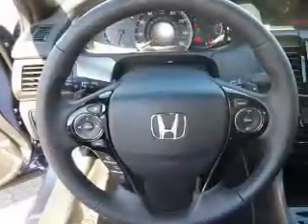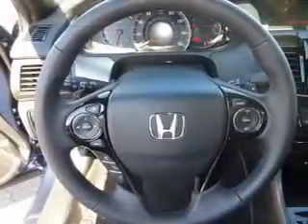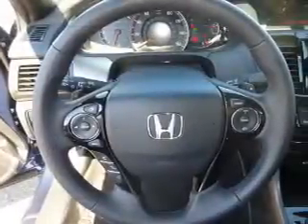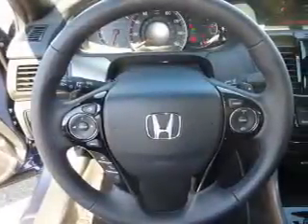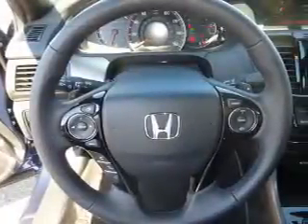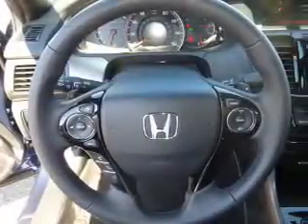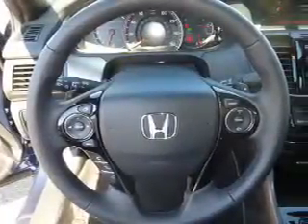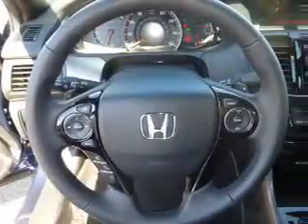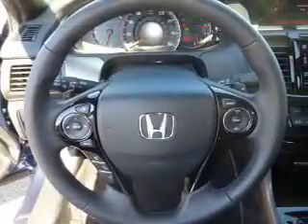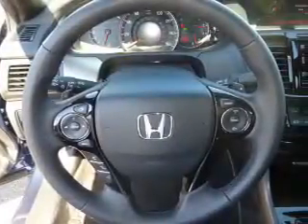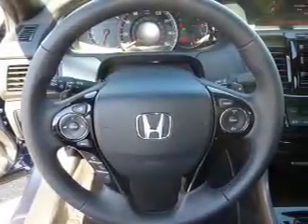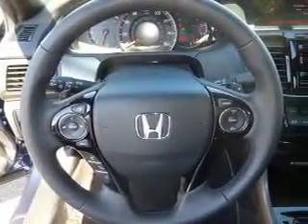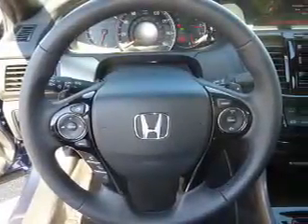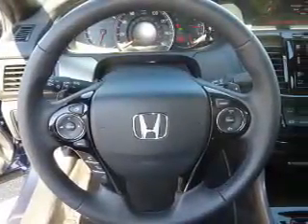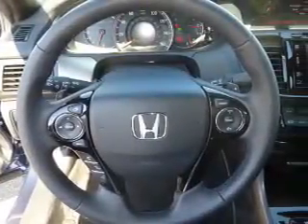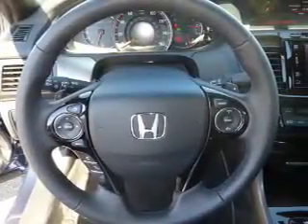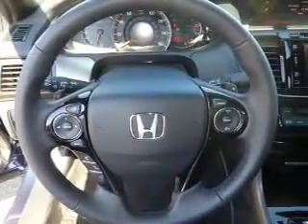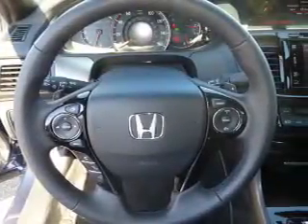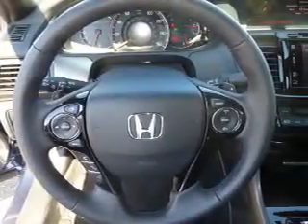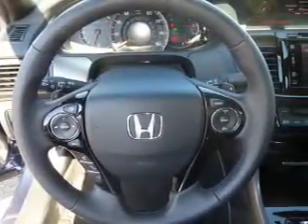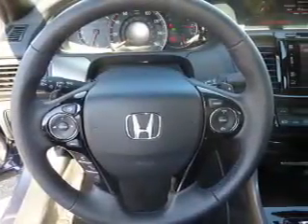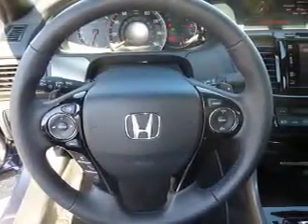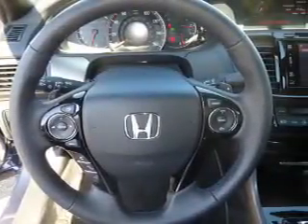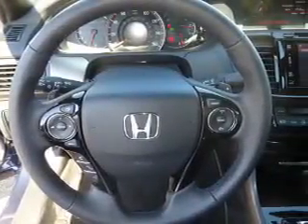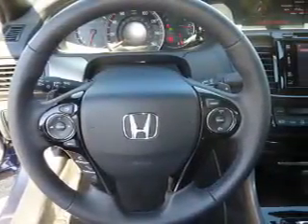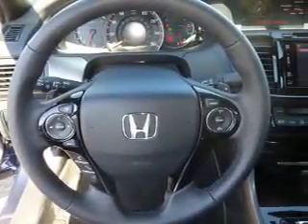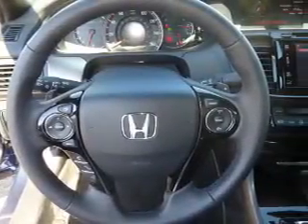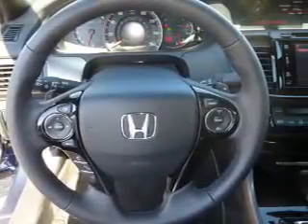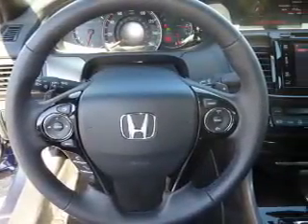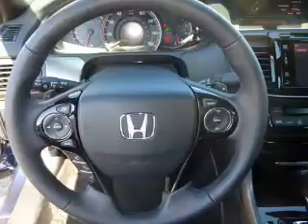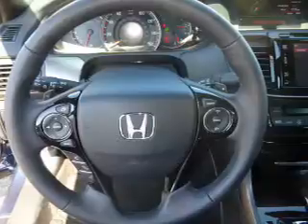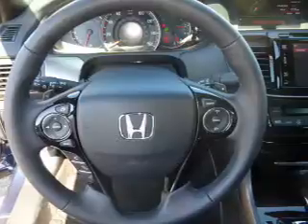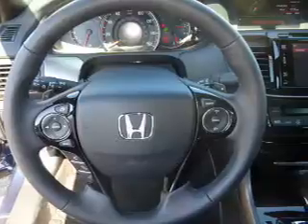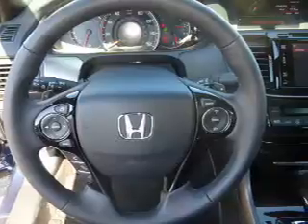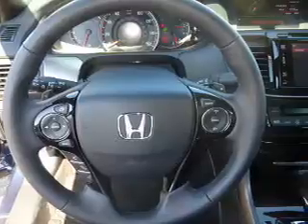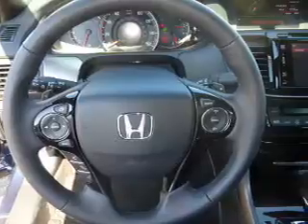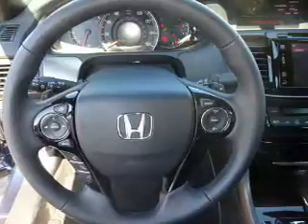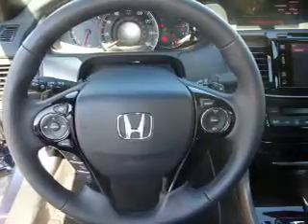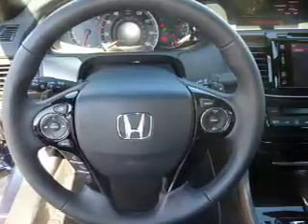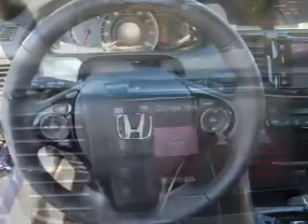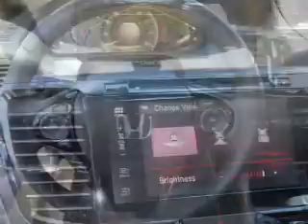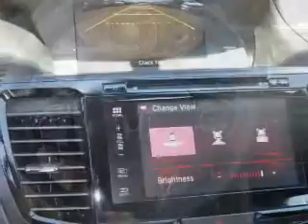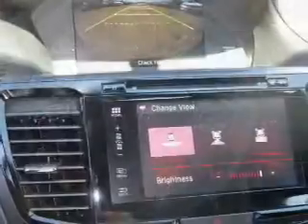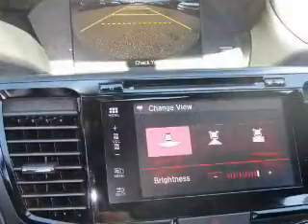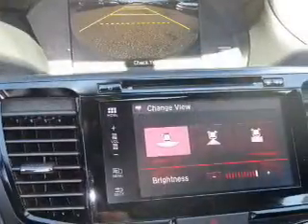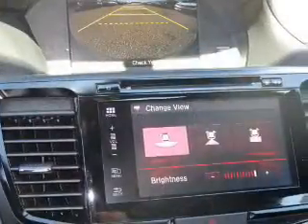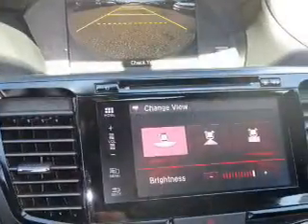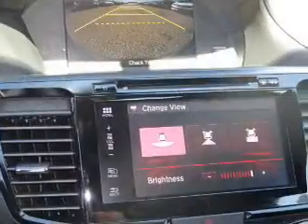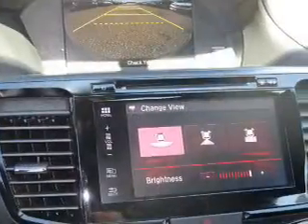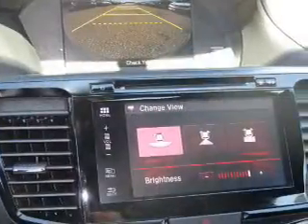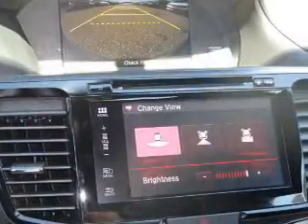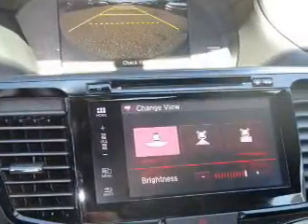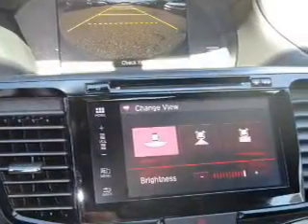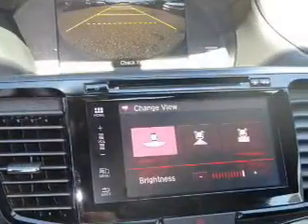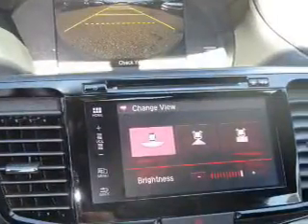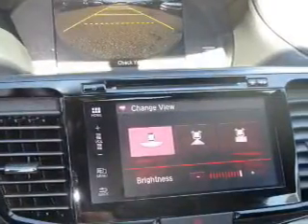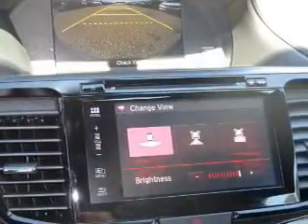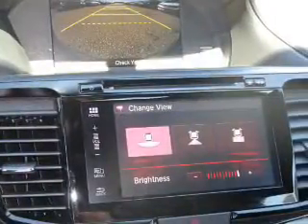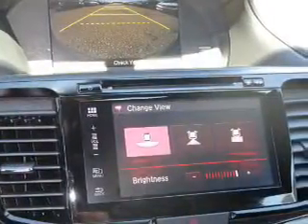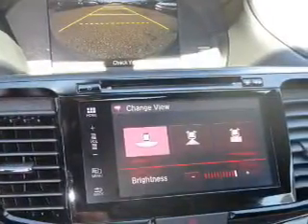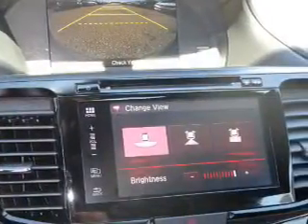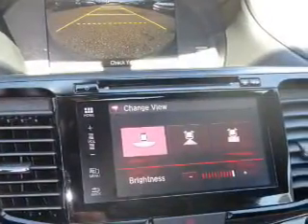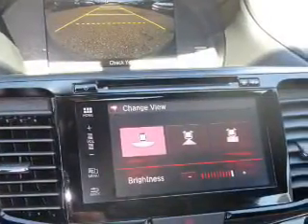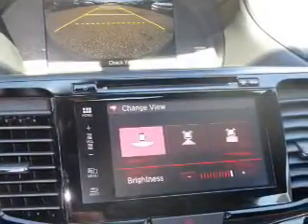Remote start, steering wheel controls, memory seats, a premium sound system — great quality at a great price.